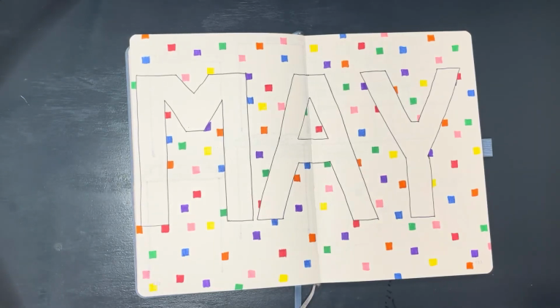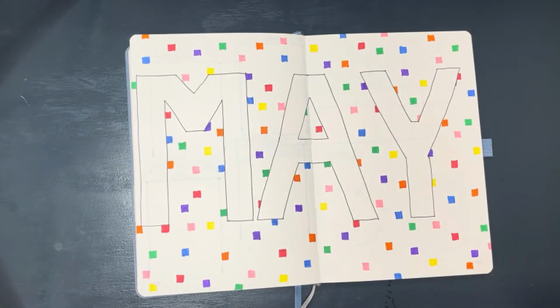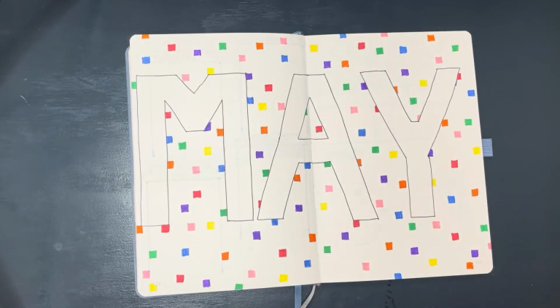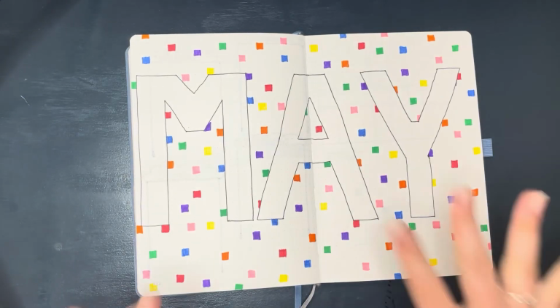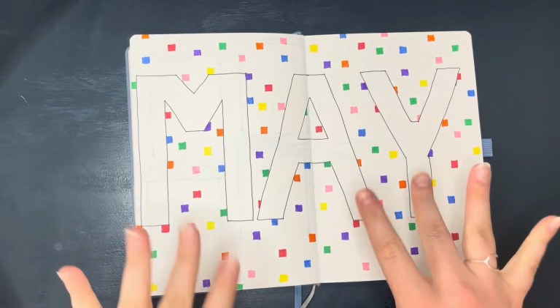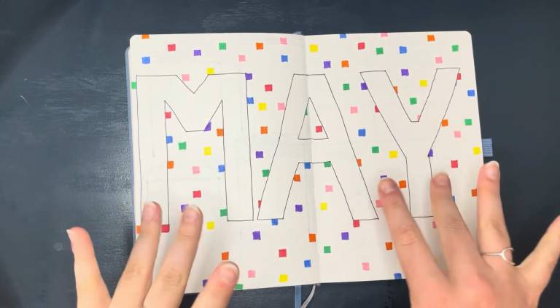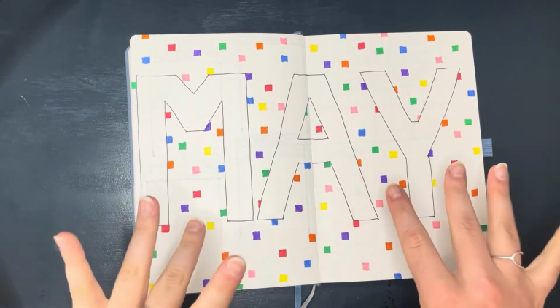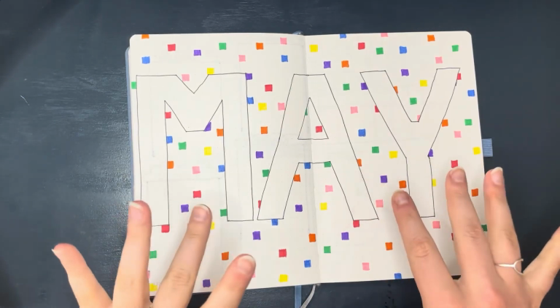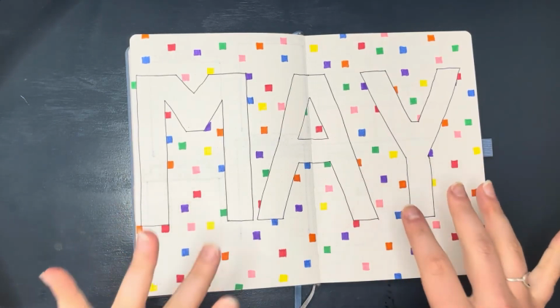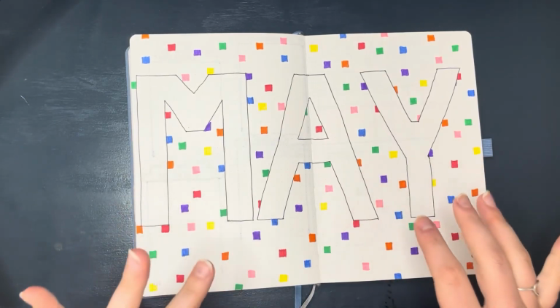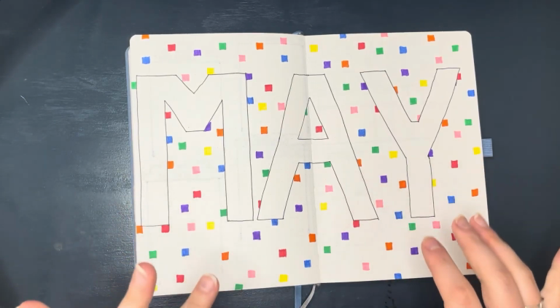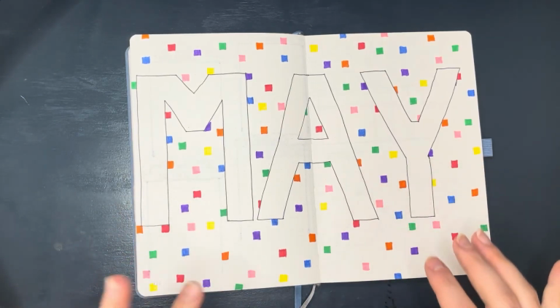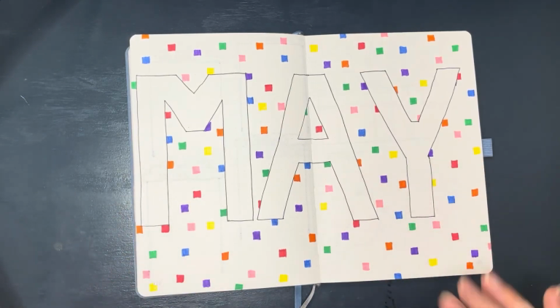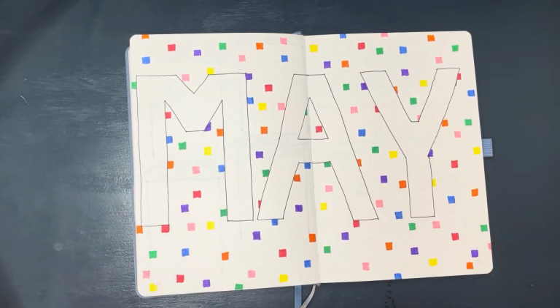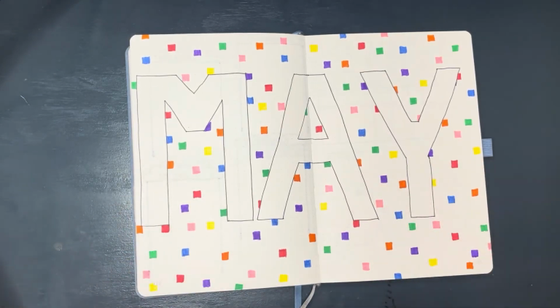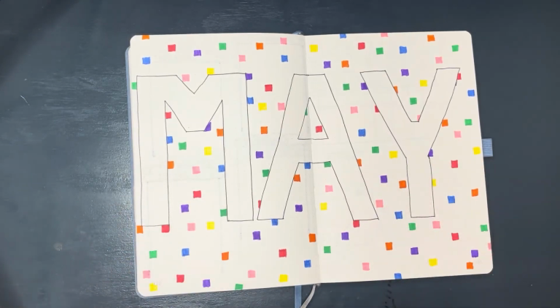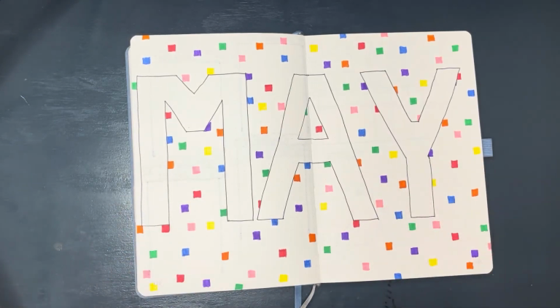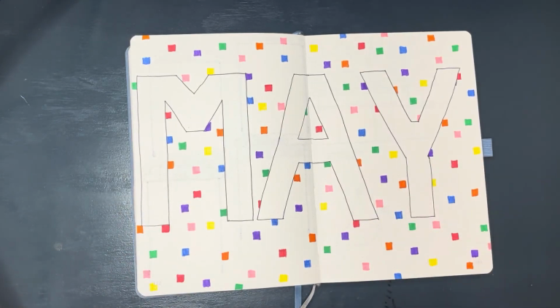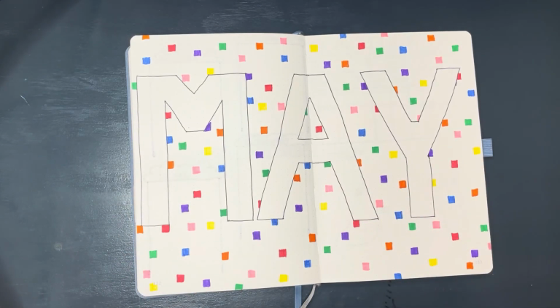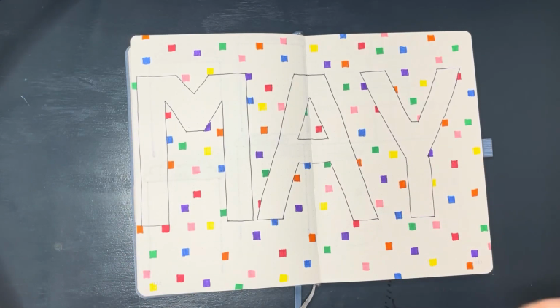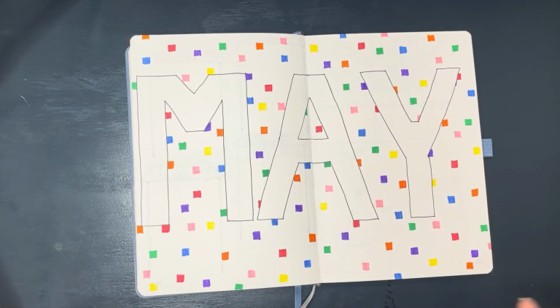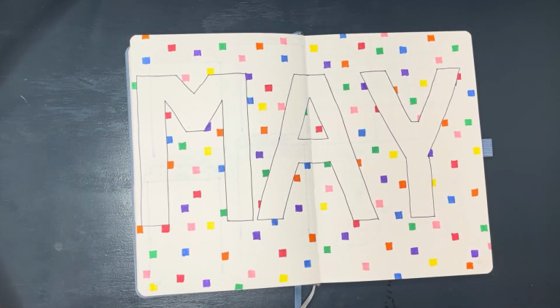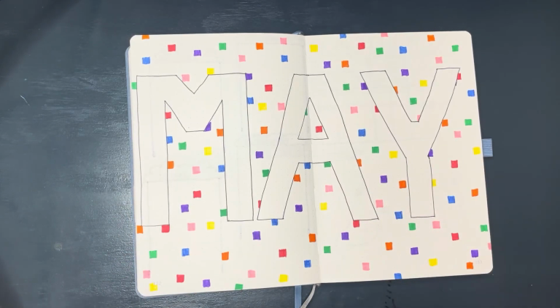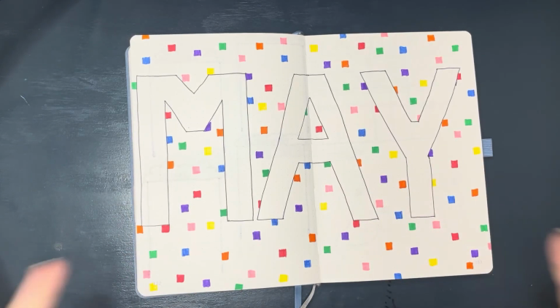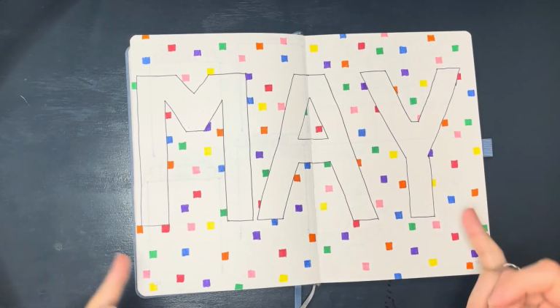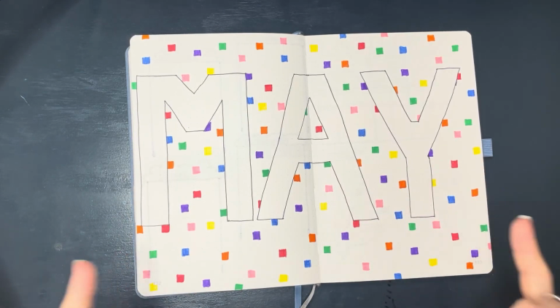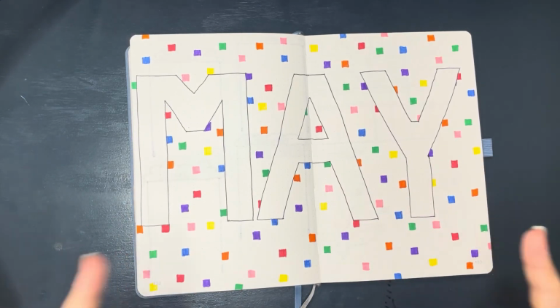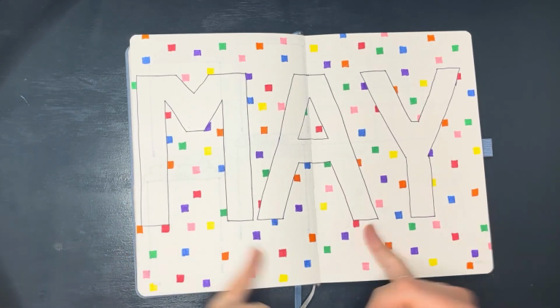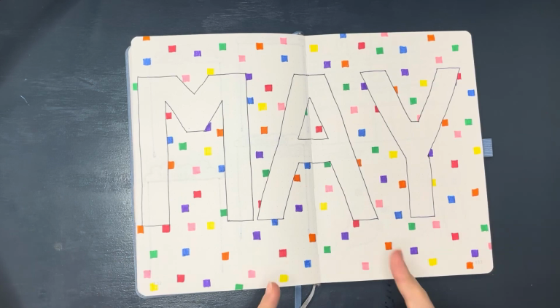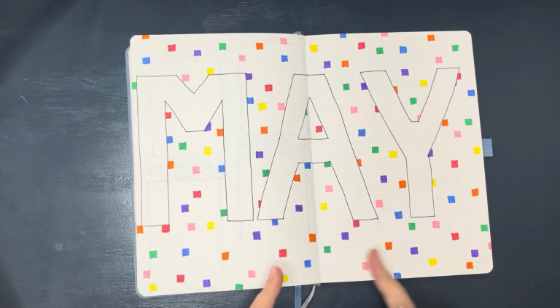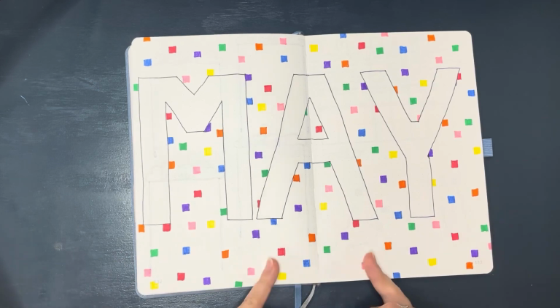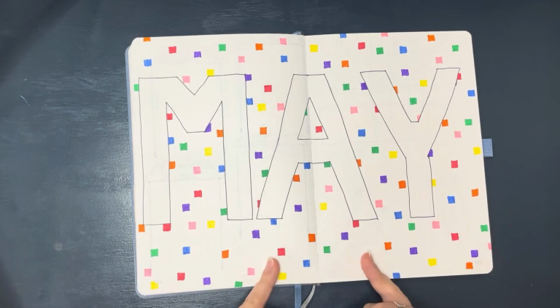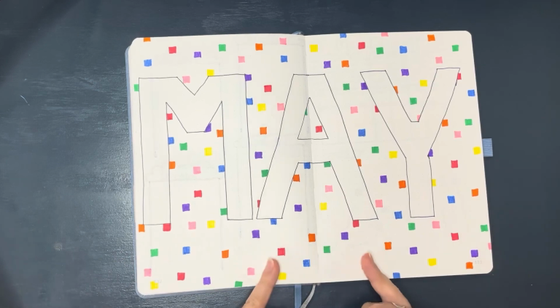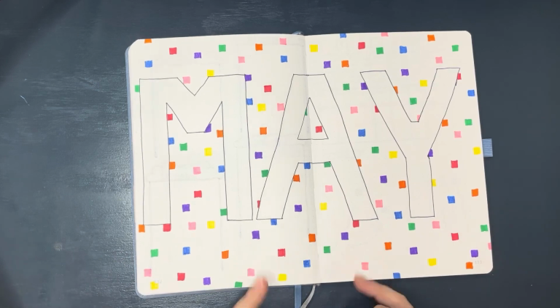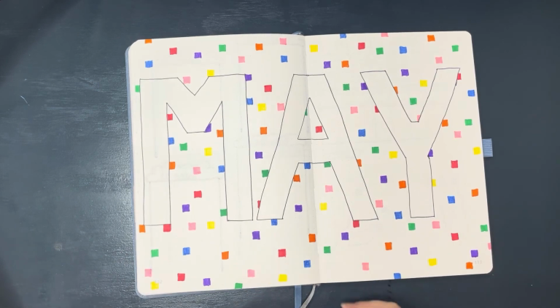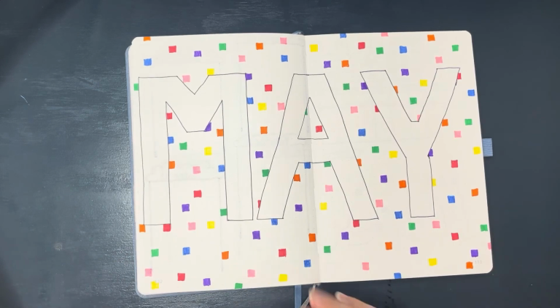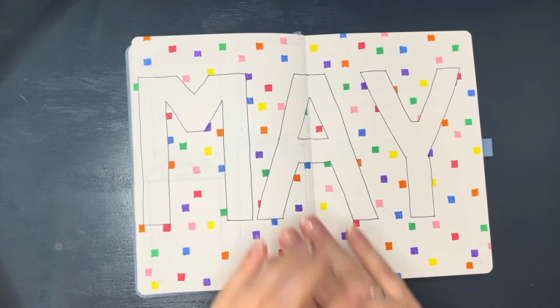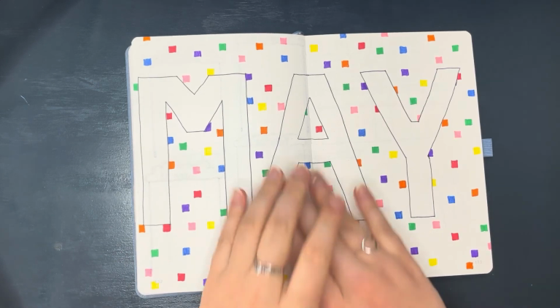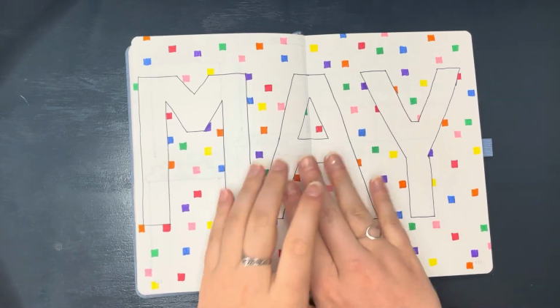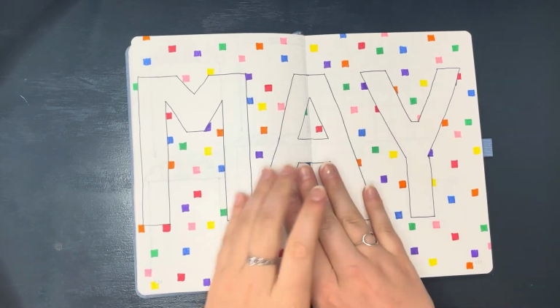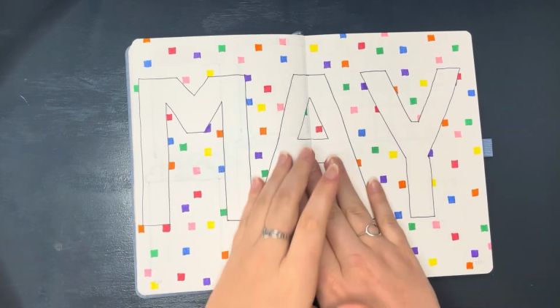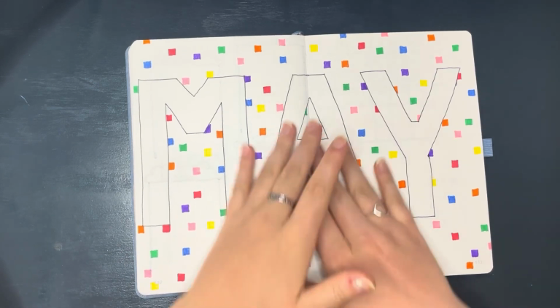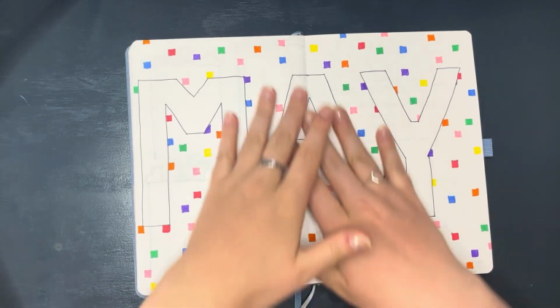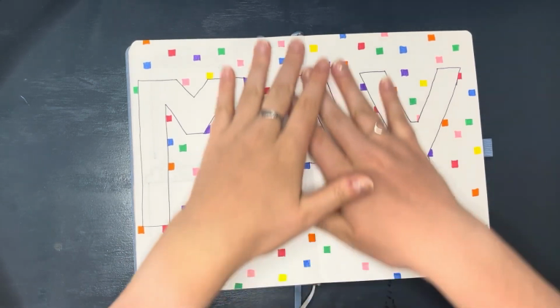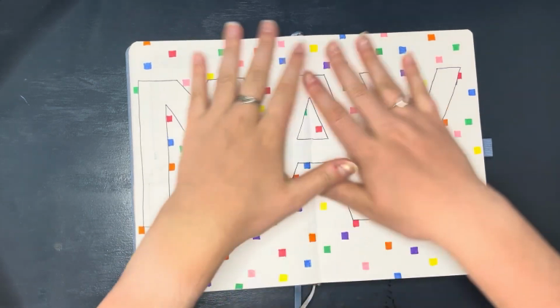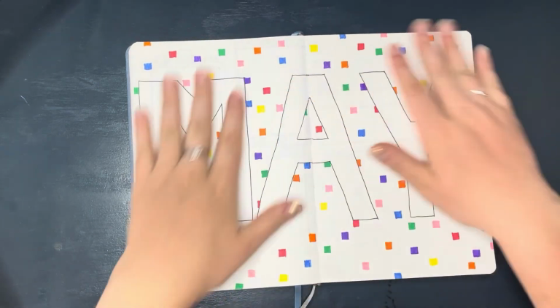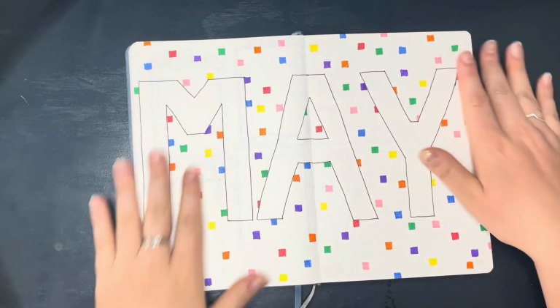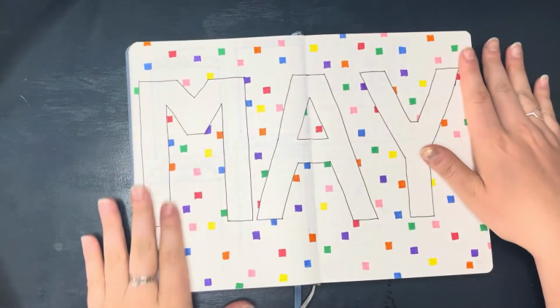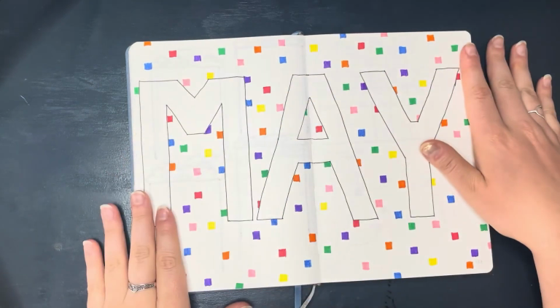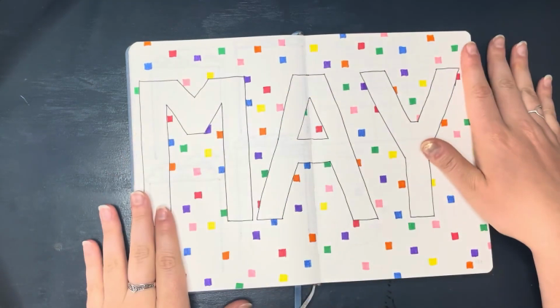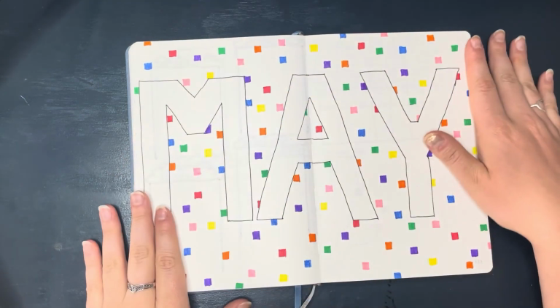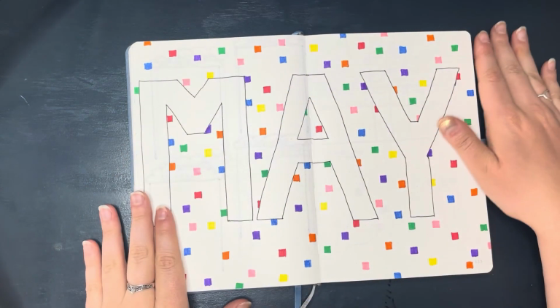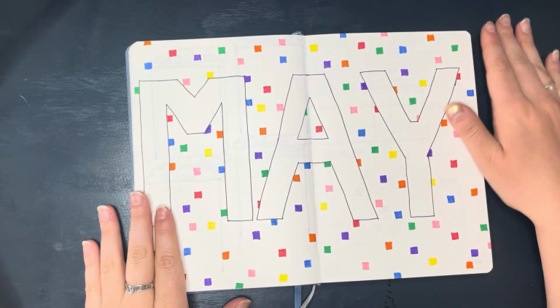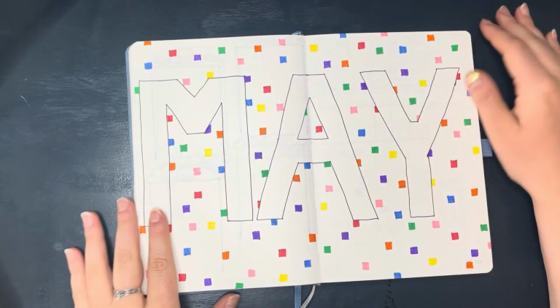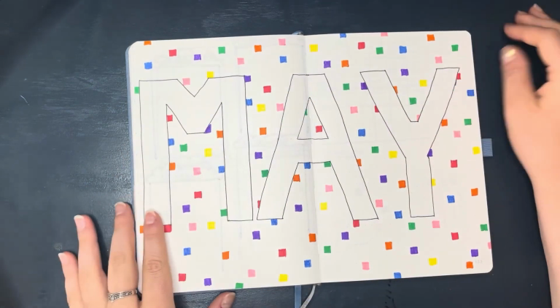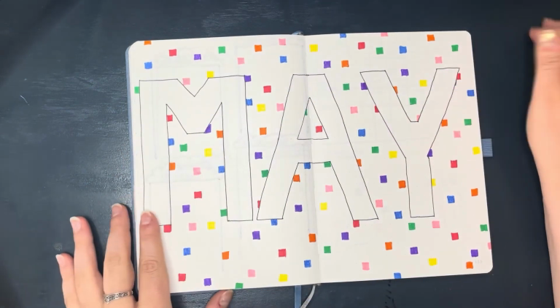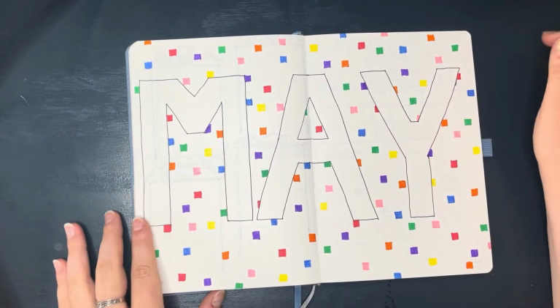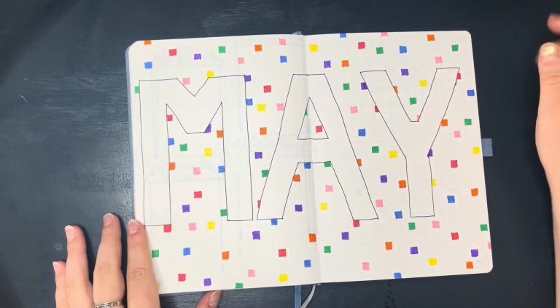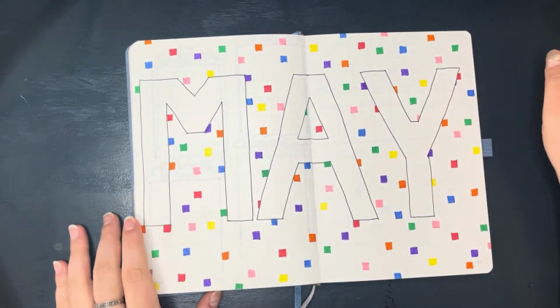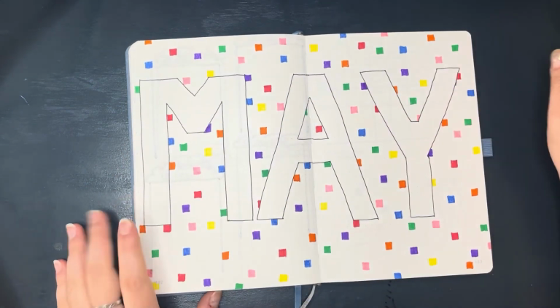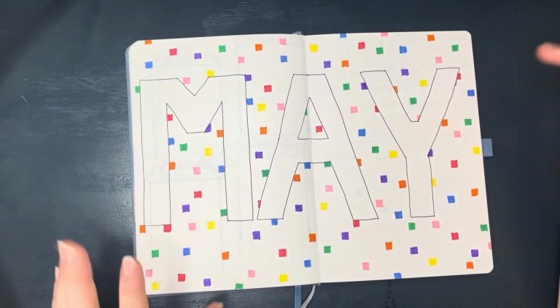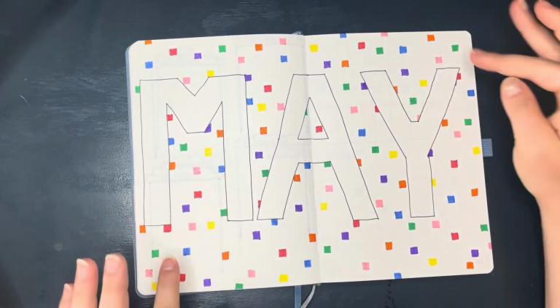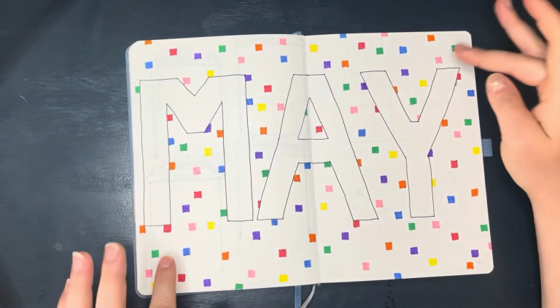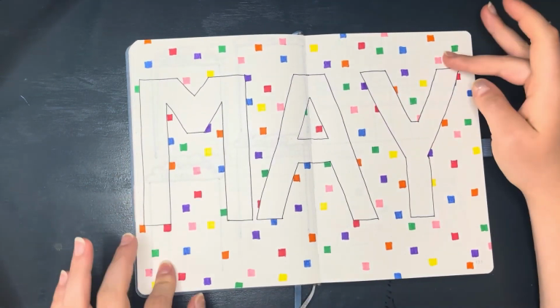Hello everyone and welcome back to my flip through series of this custom bullet journal that I made for my sister.